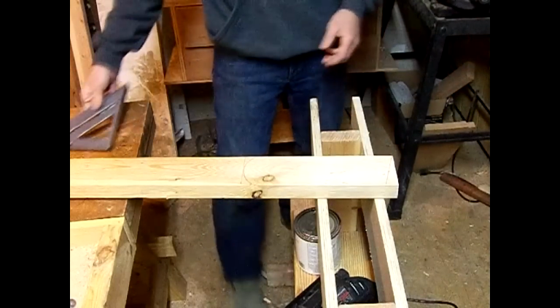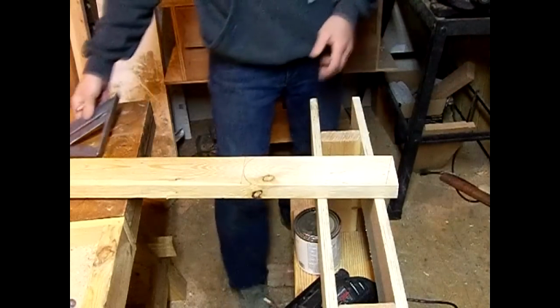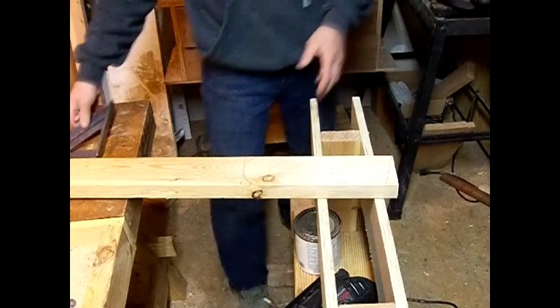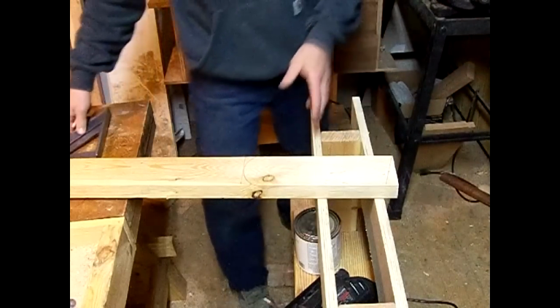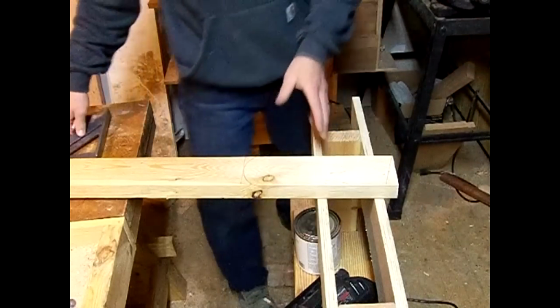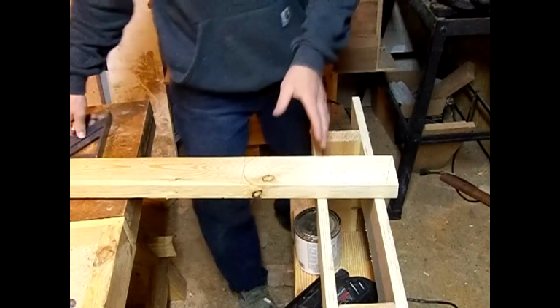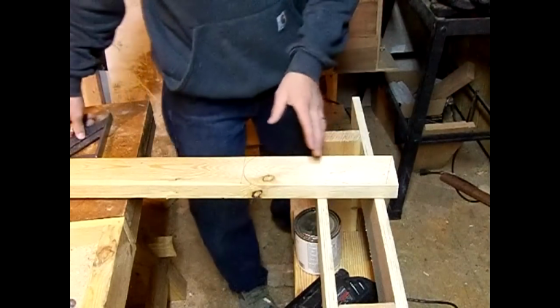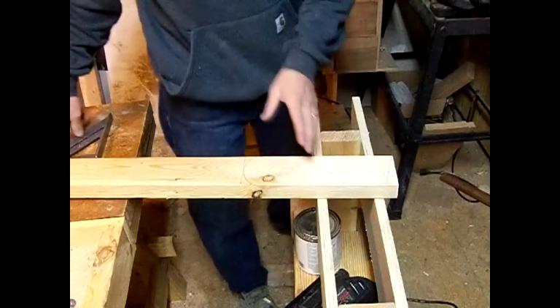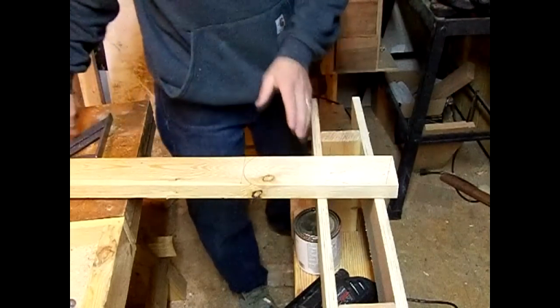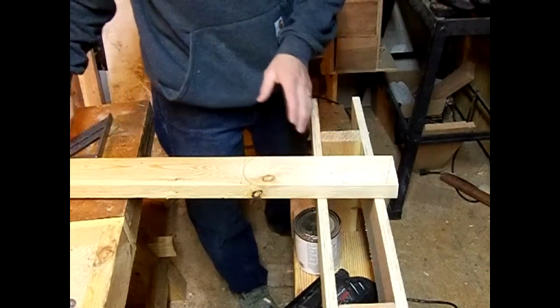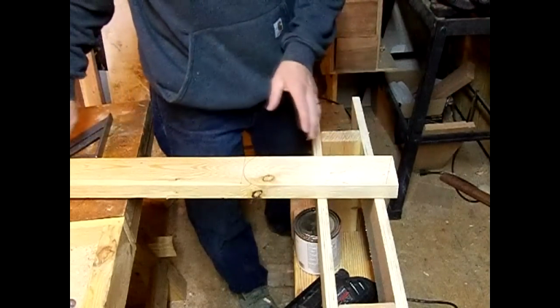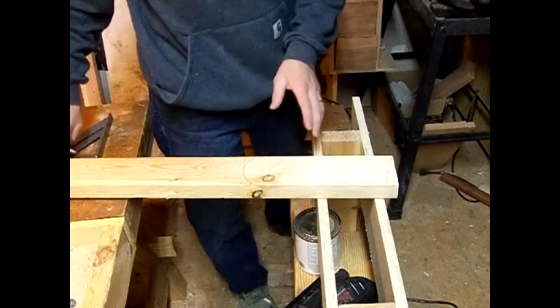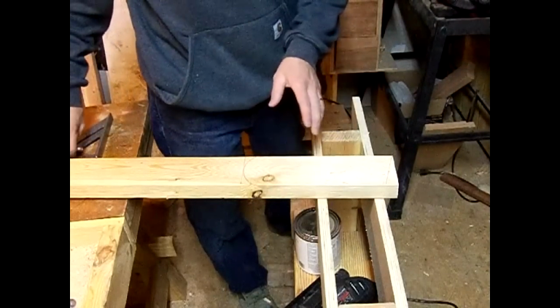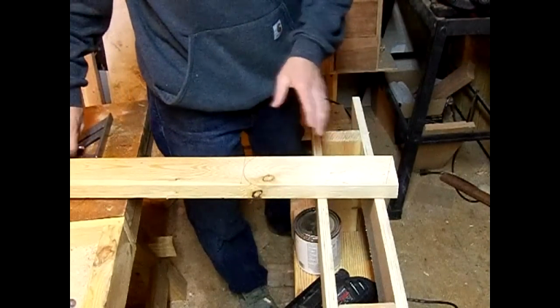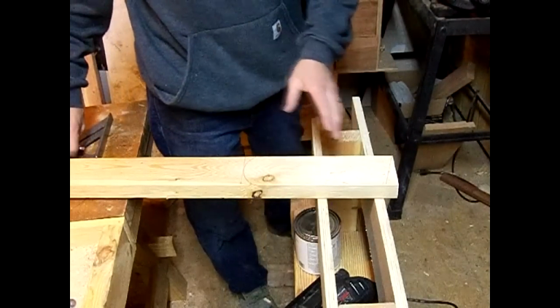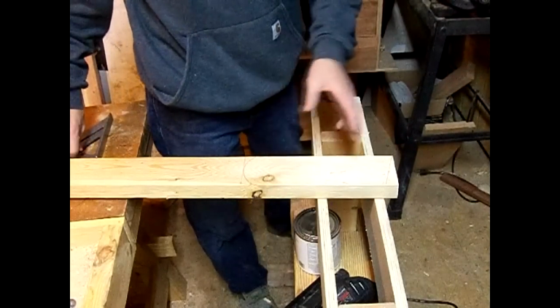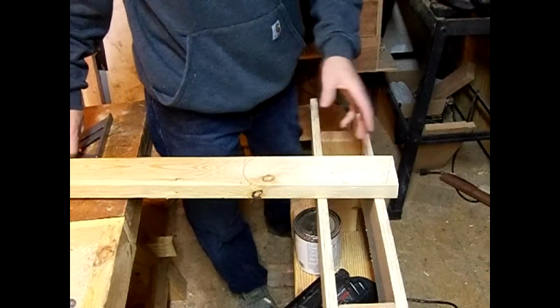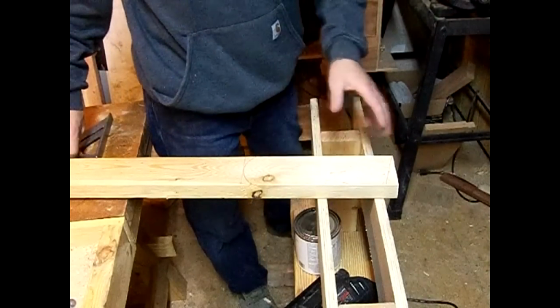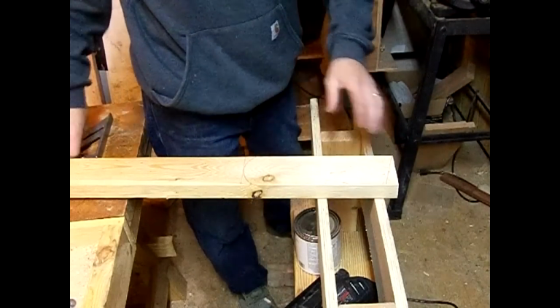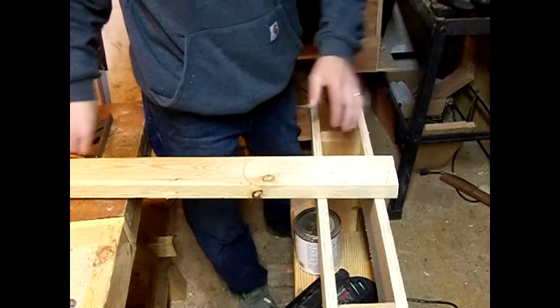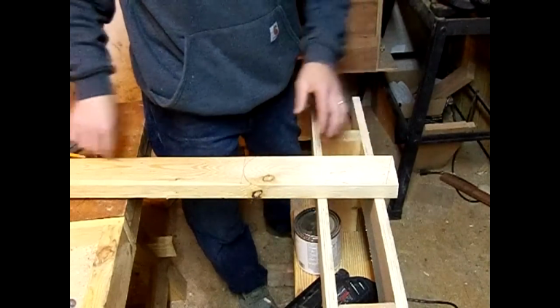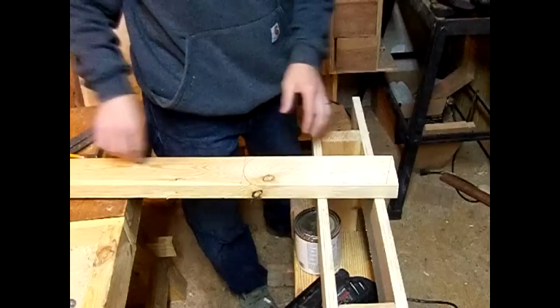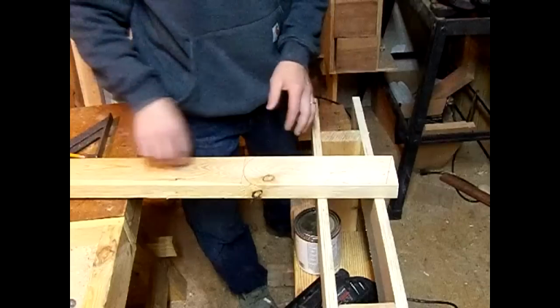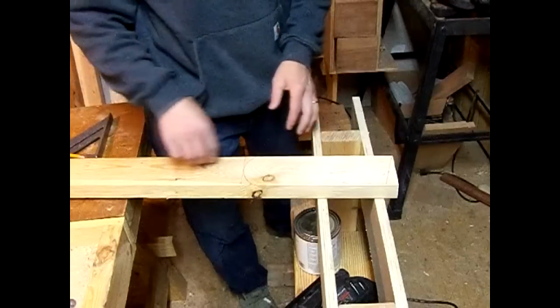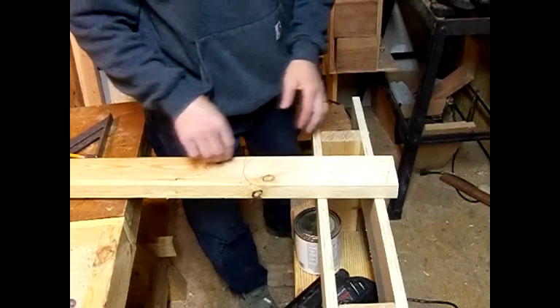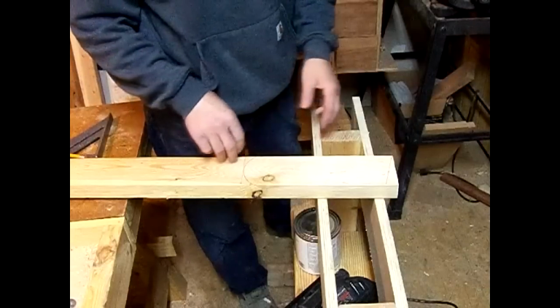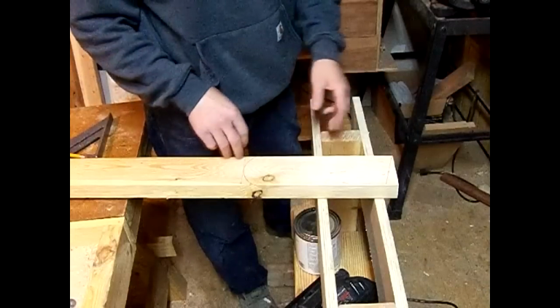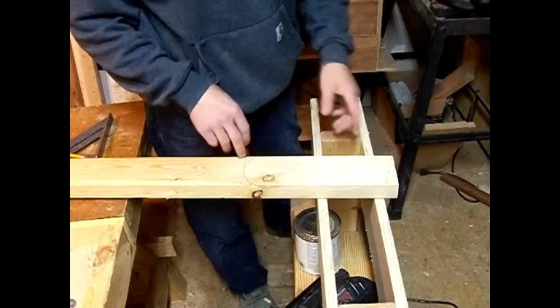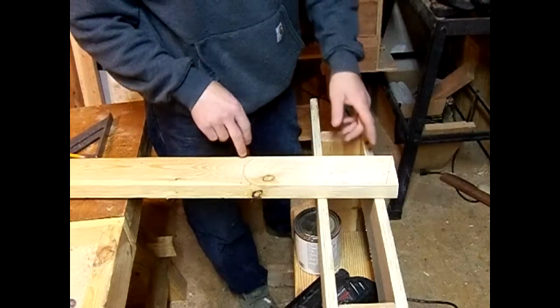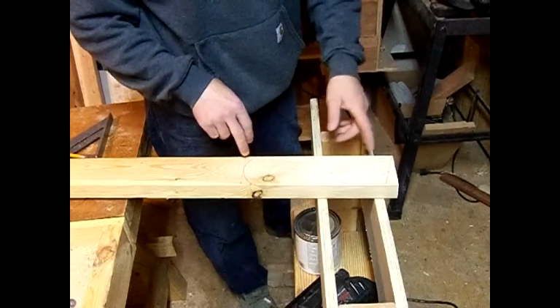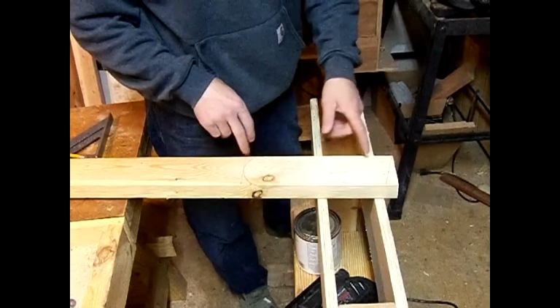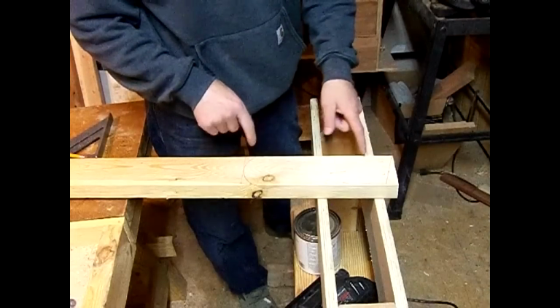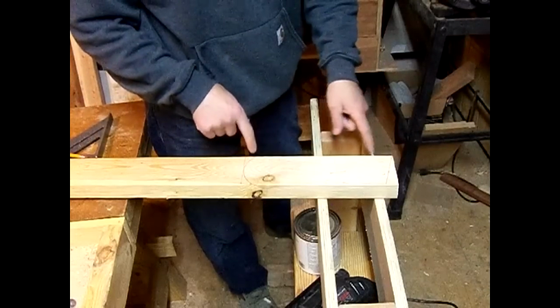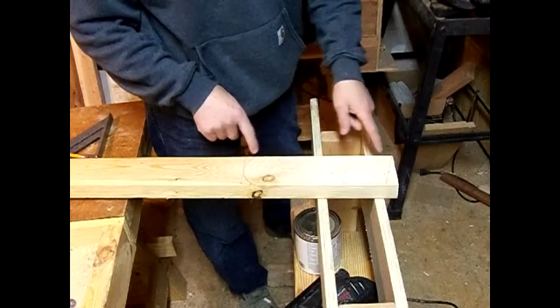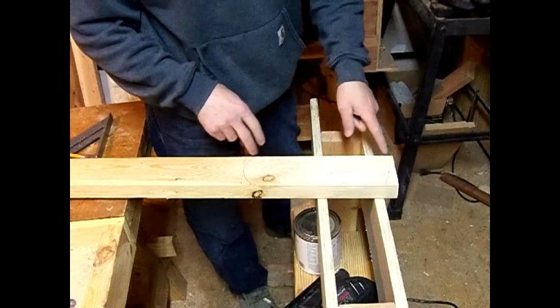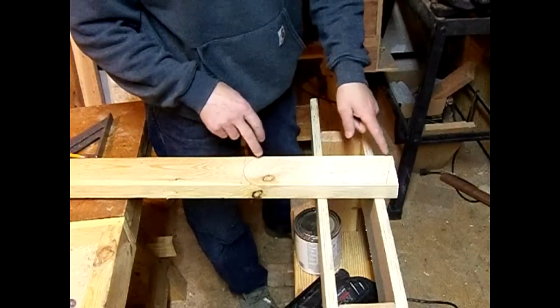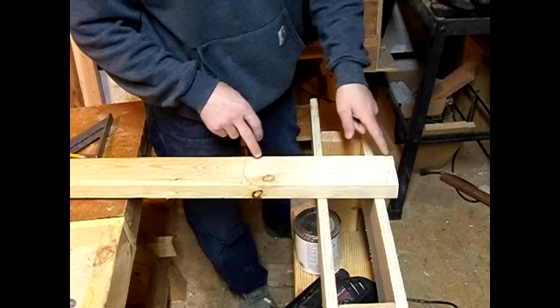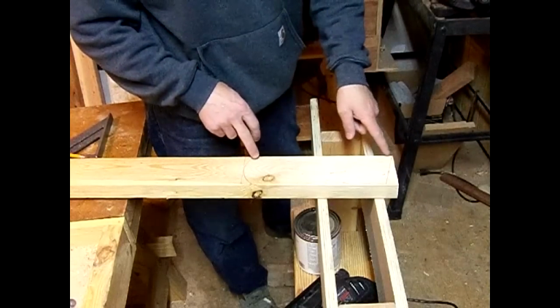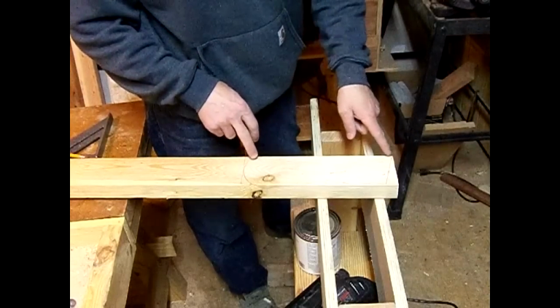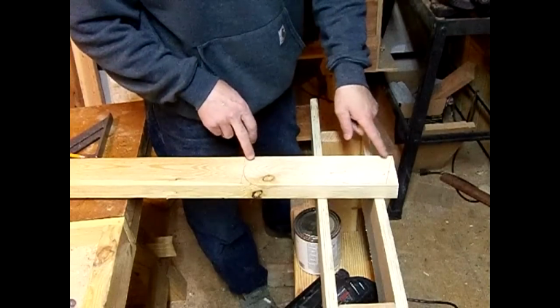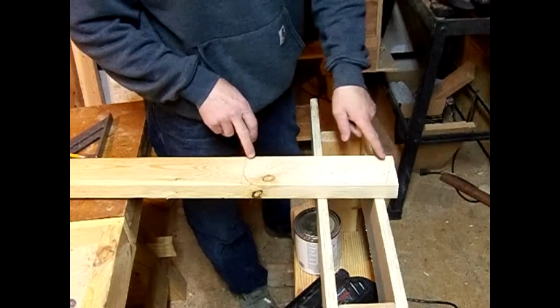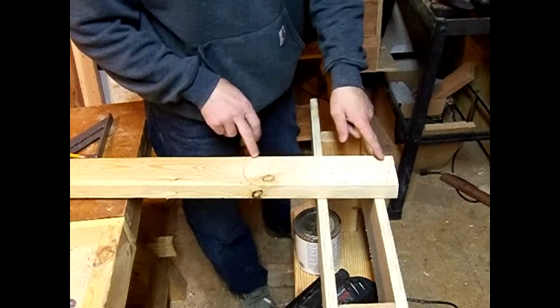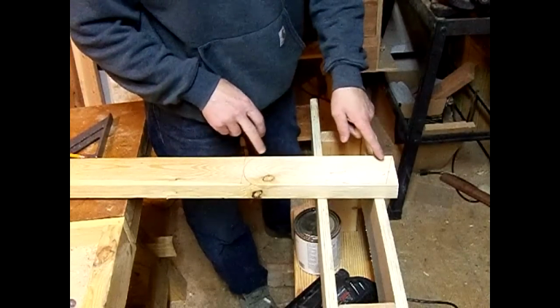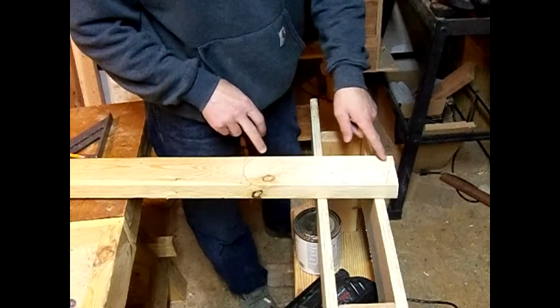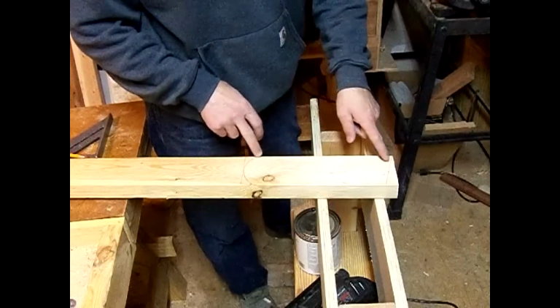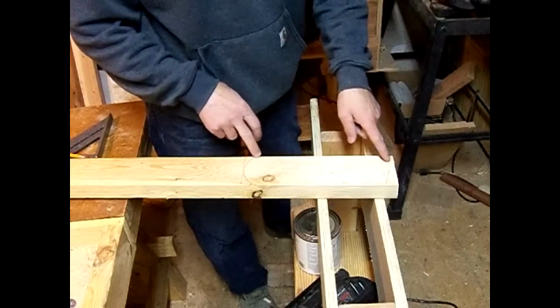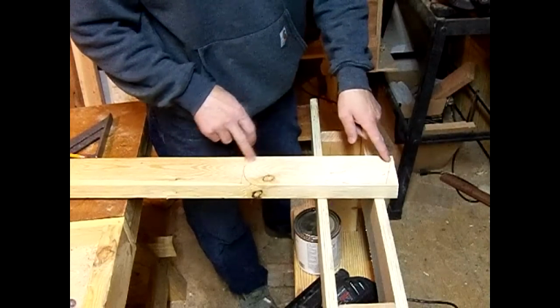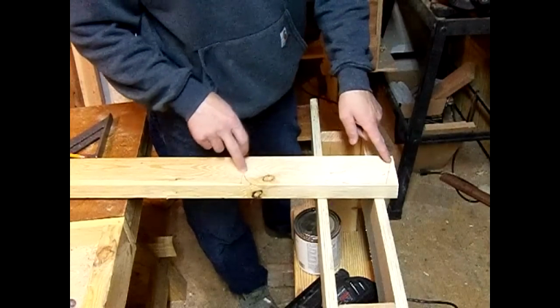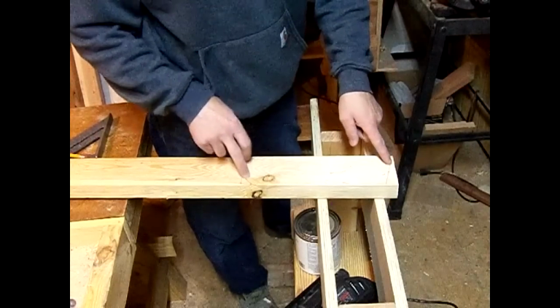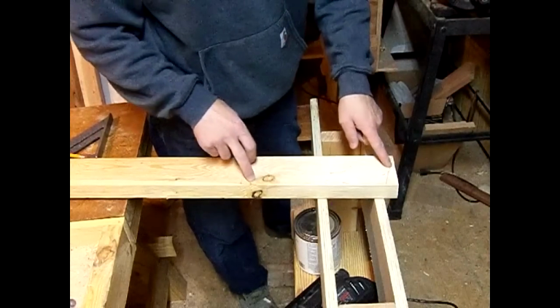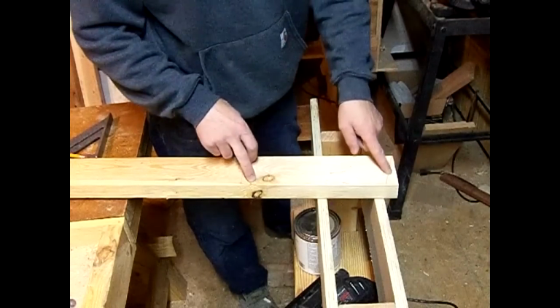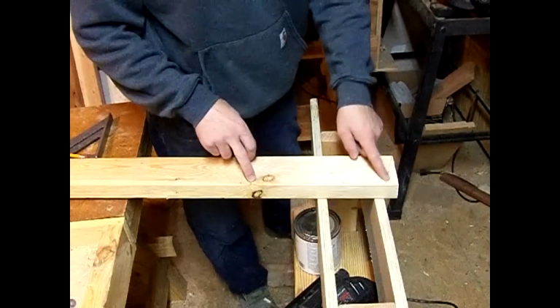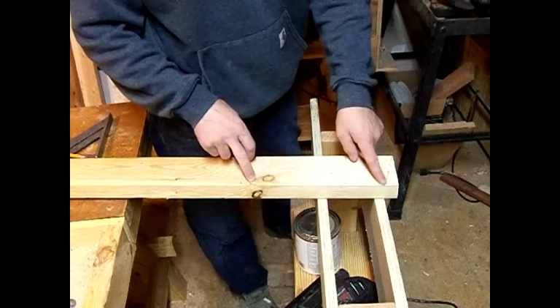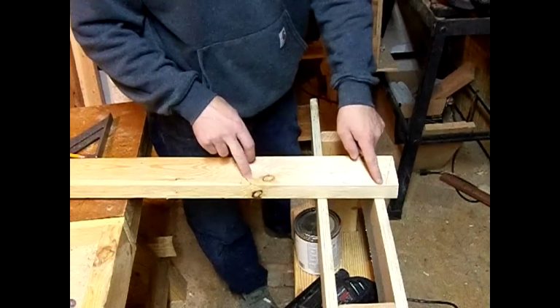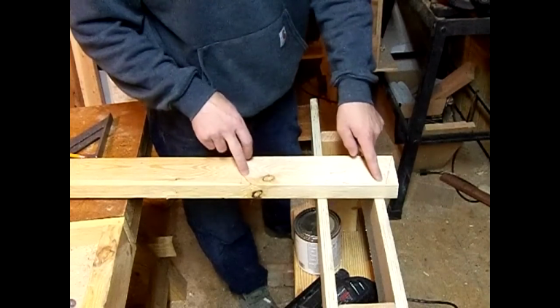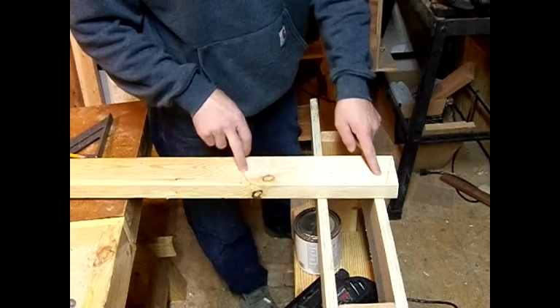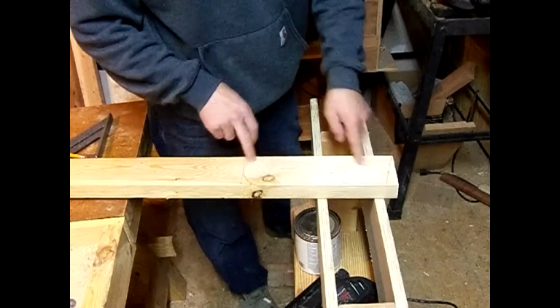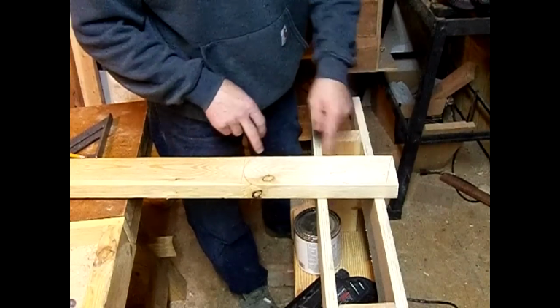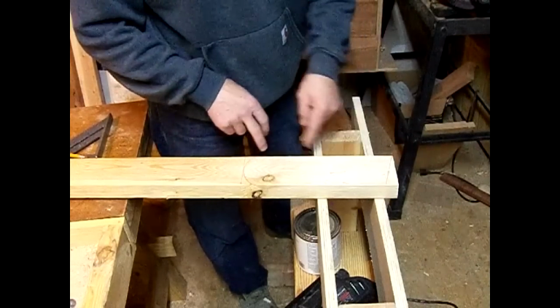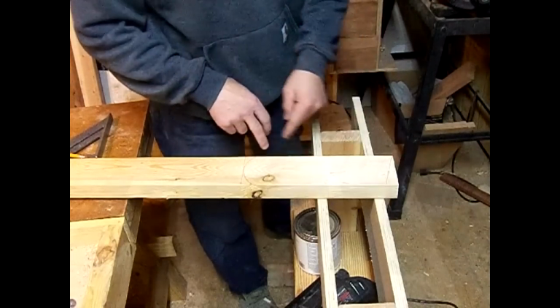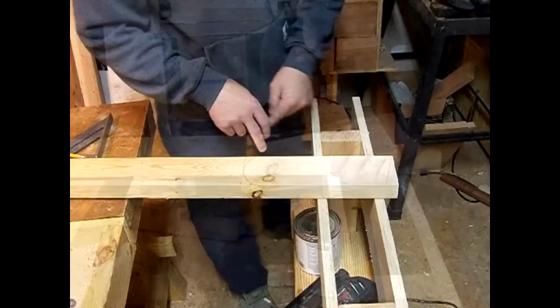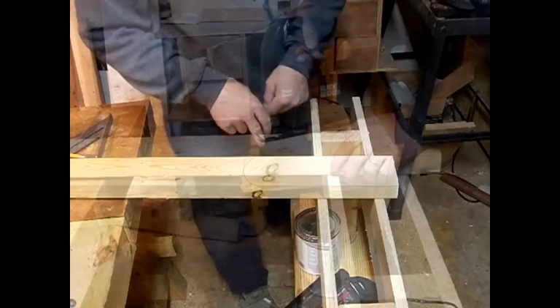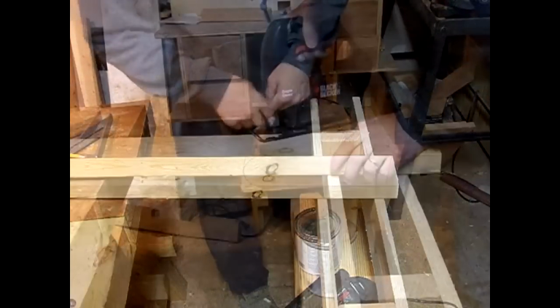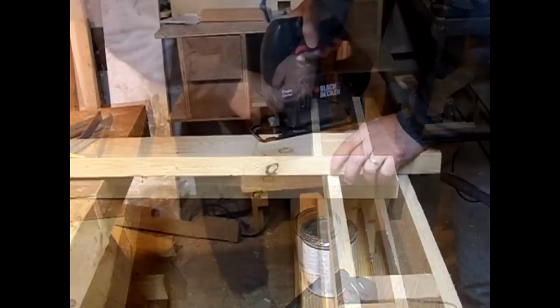Using a speed square, find the 15-degree mark on the corner and make your line. Then use the jigsaw — the only cutting tool we've used throughout — to cut out the two leg pieces.